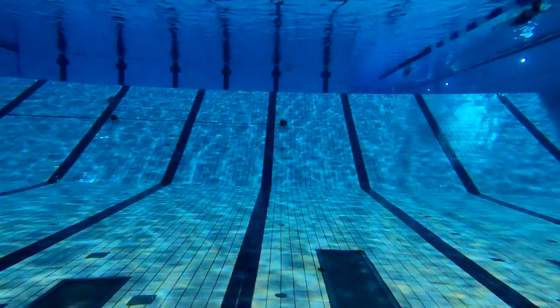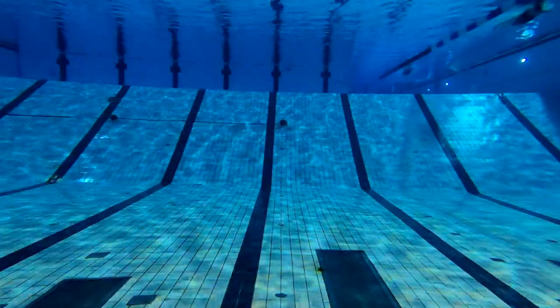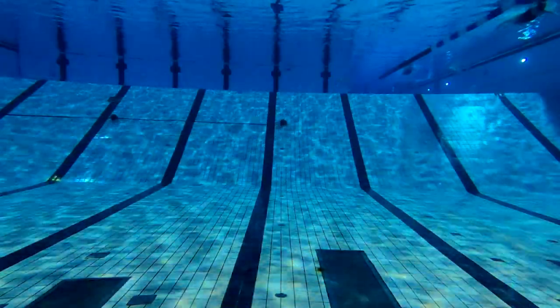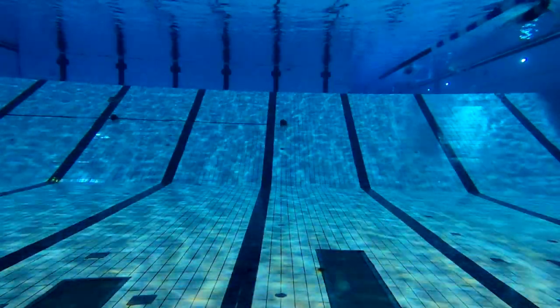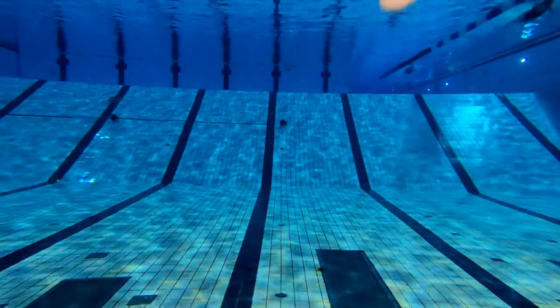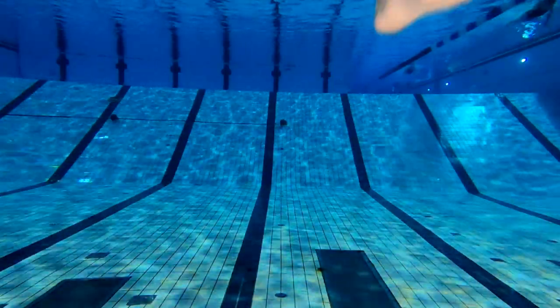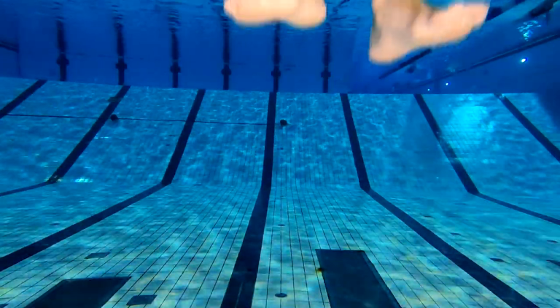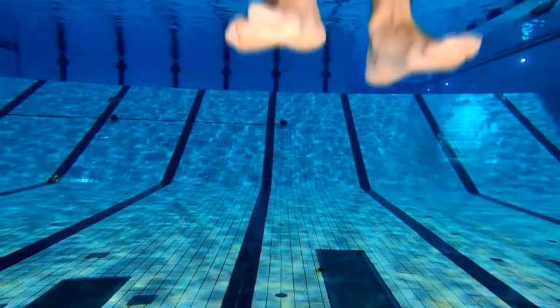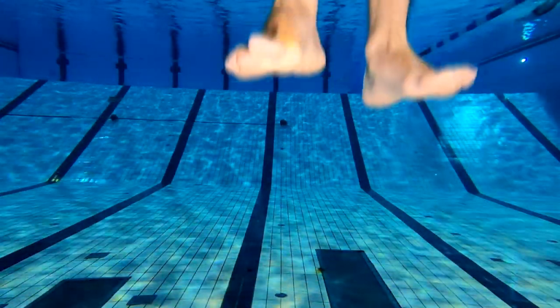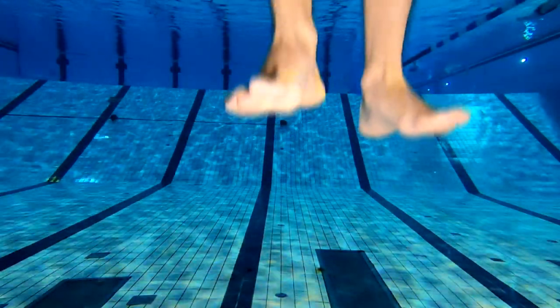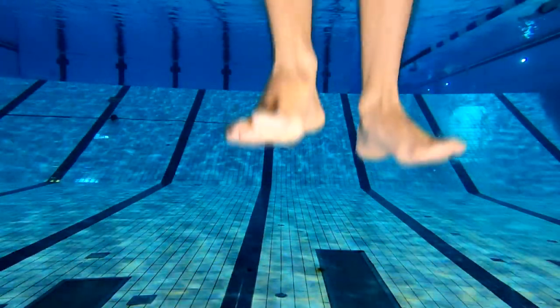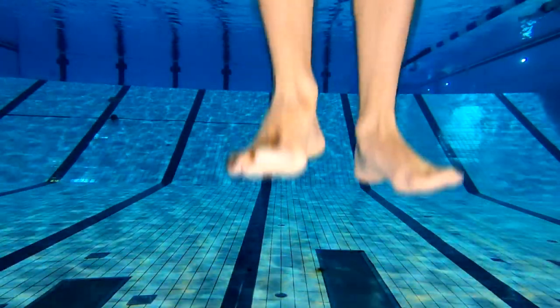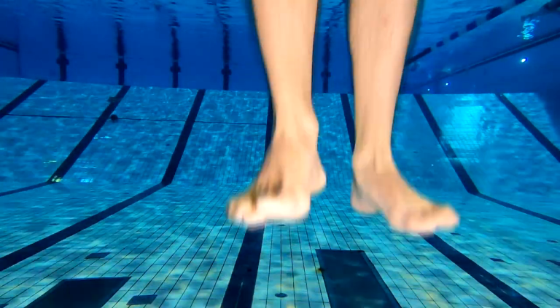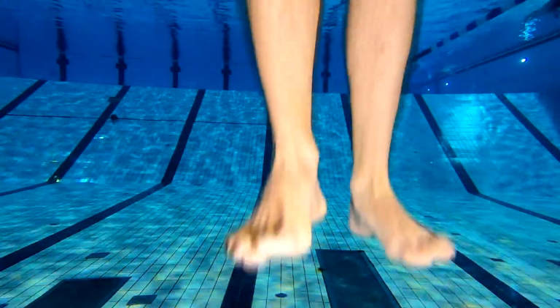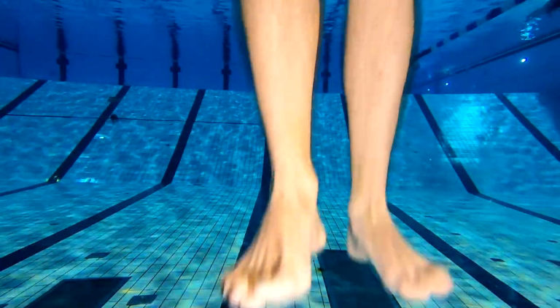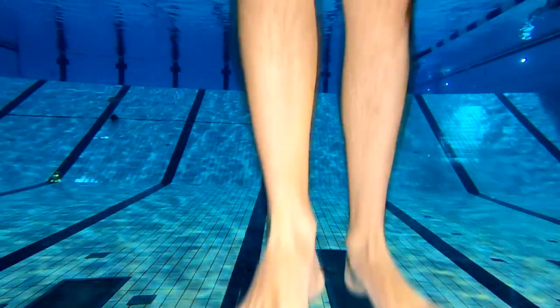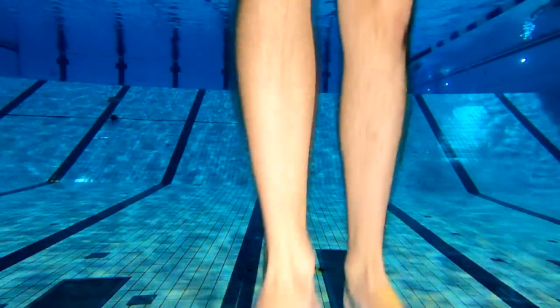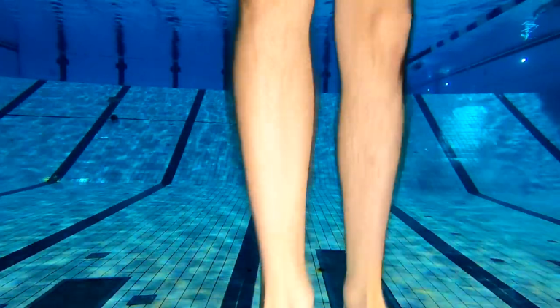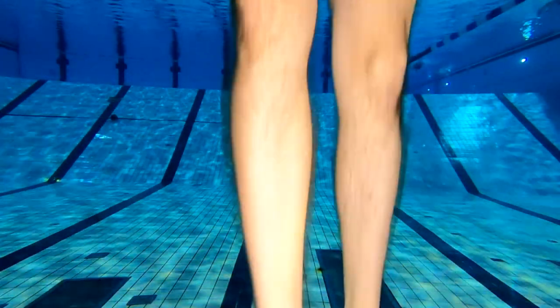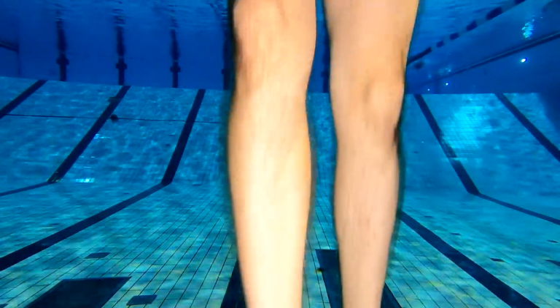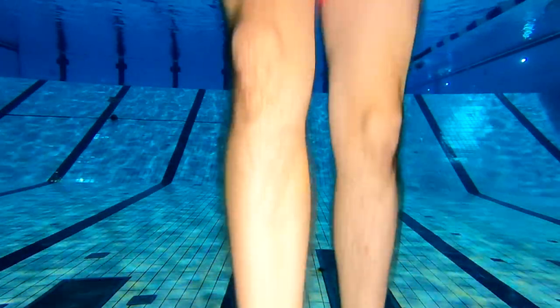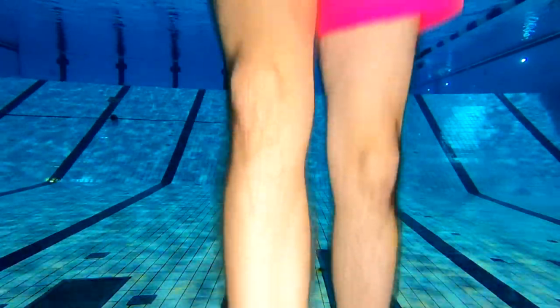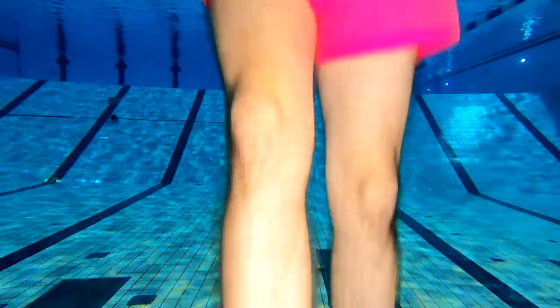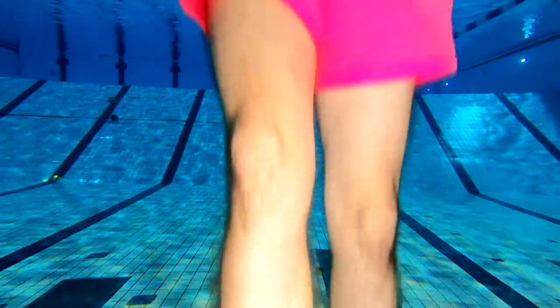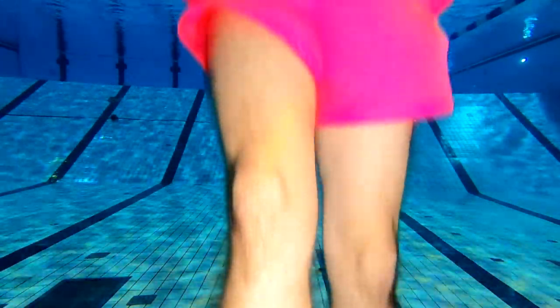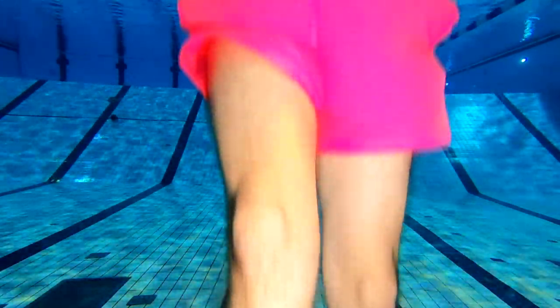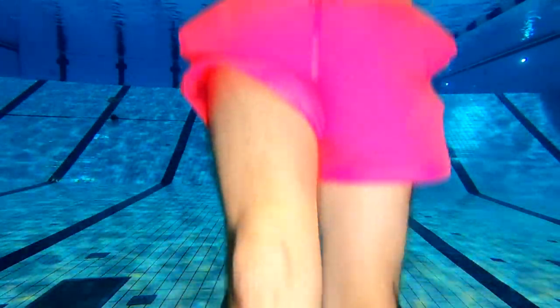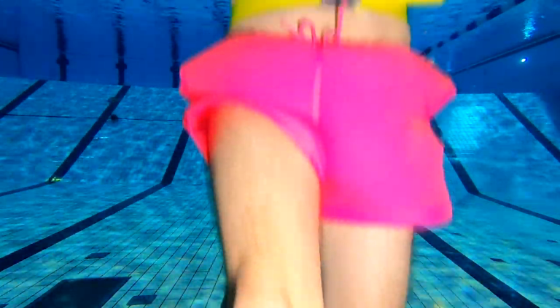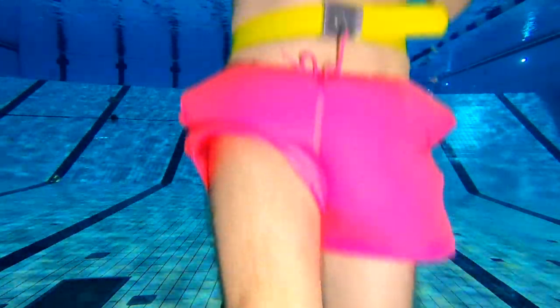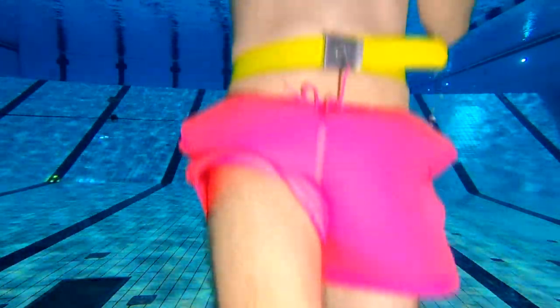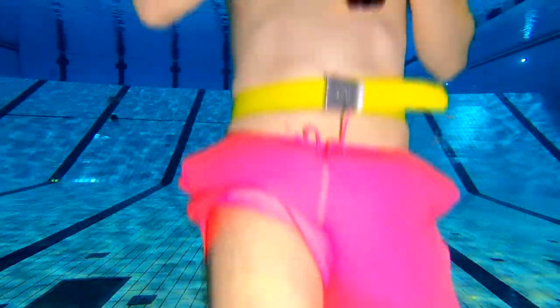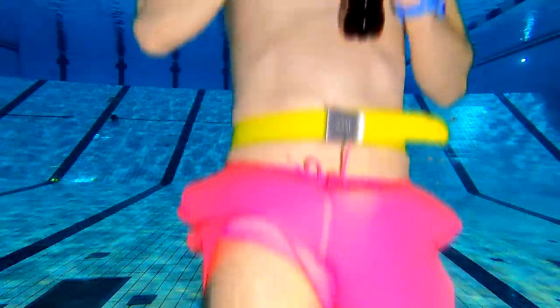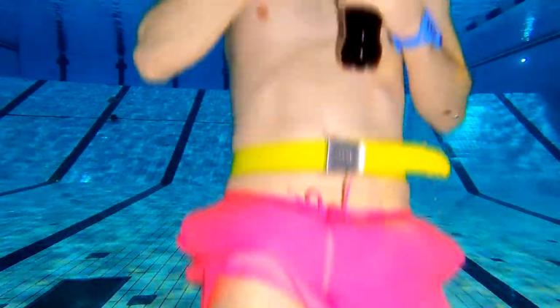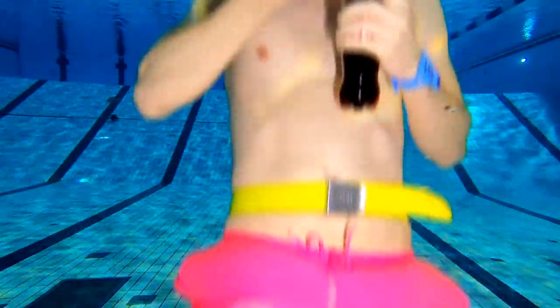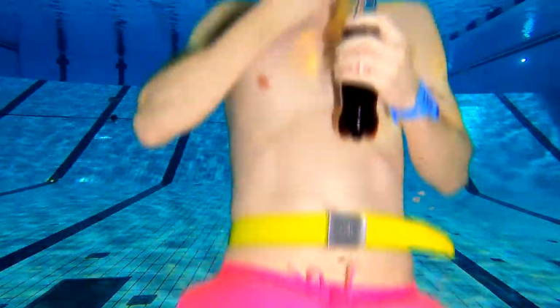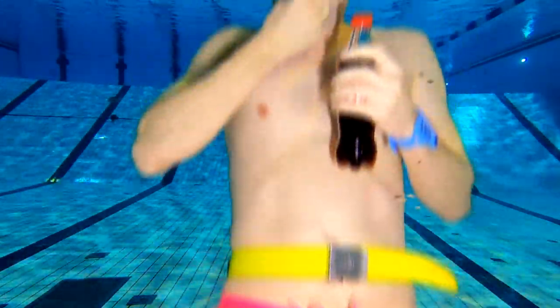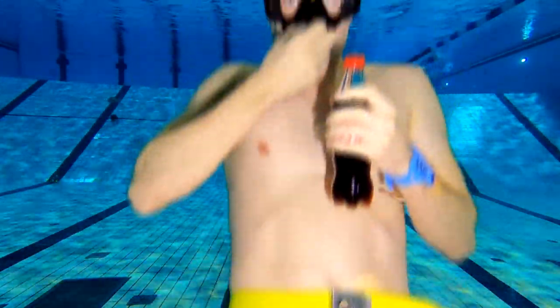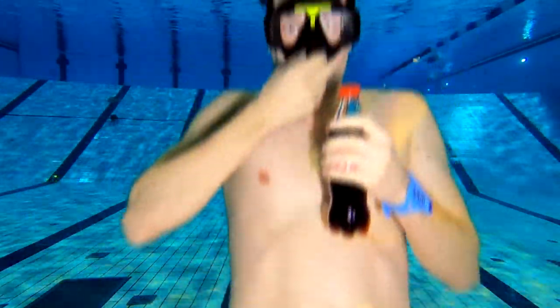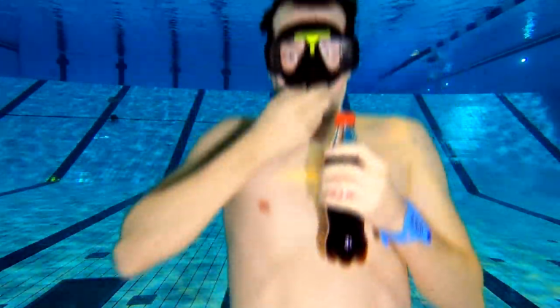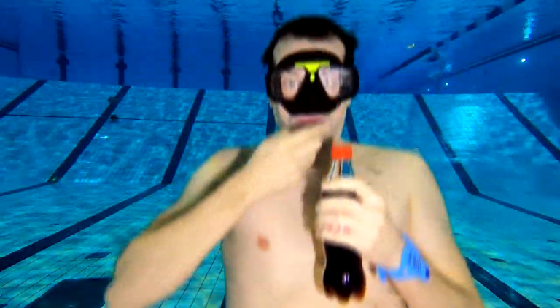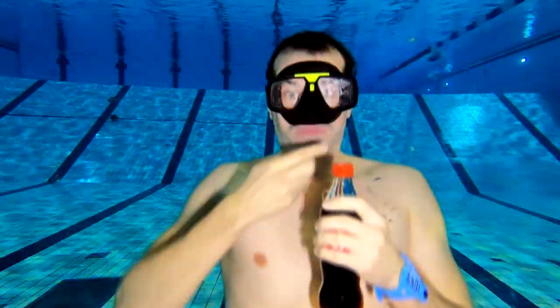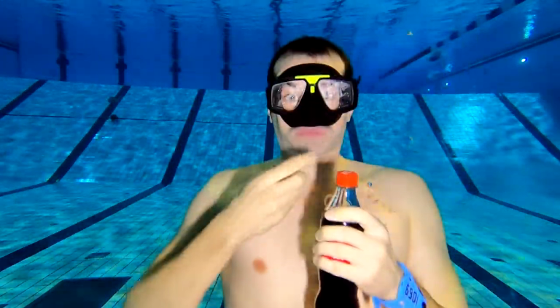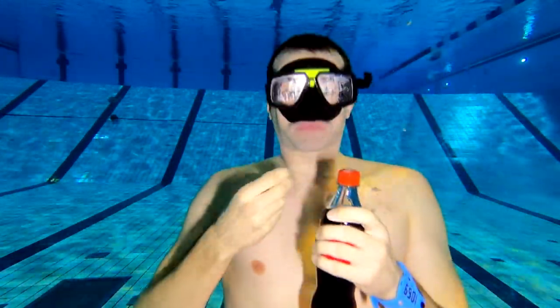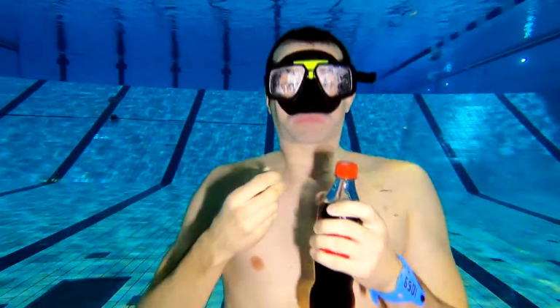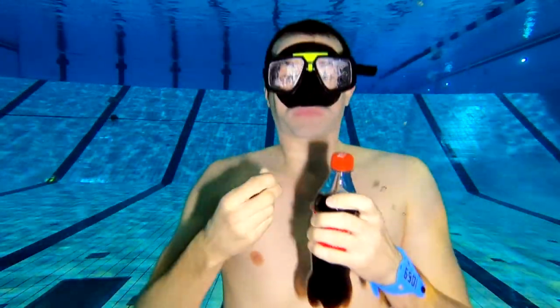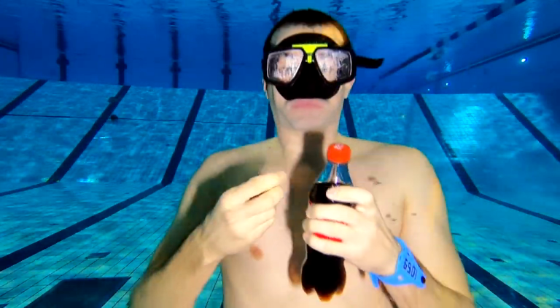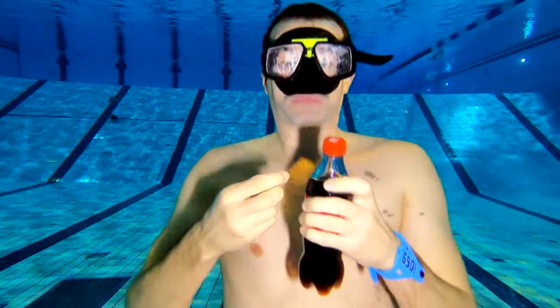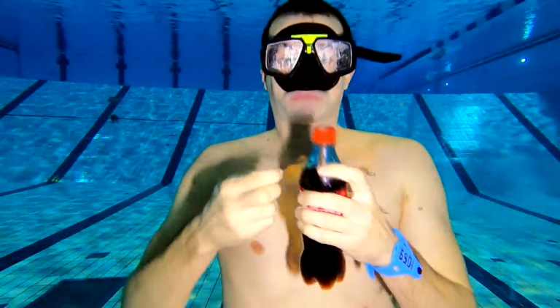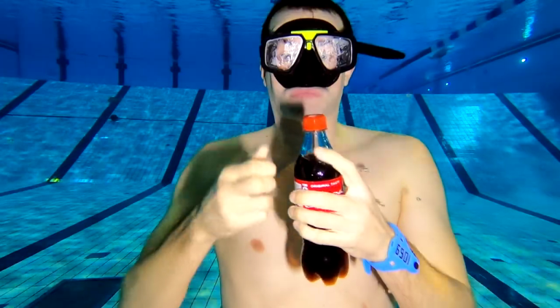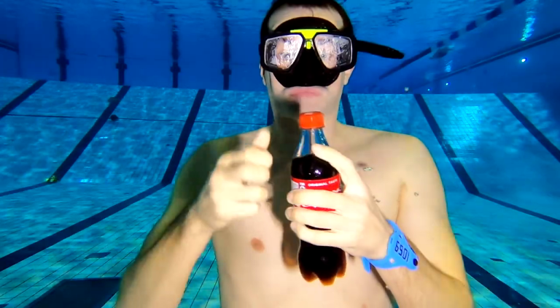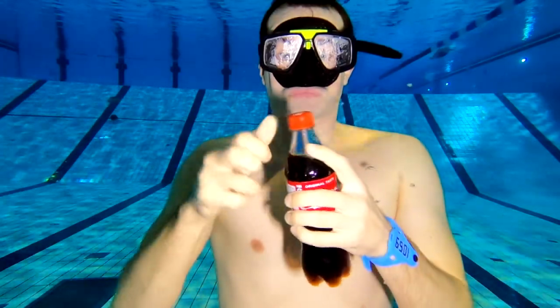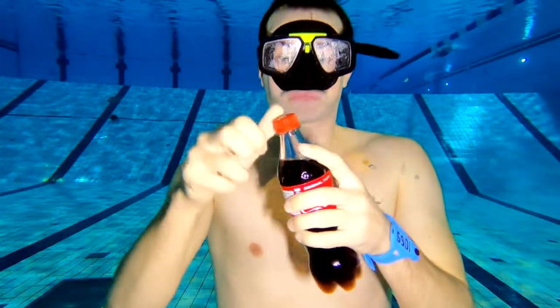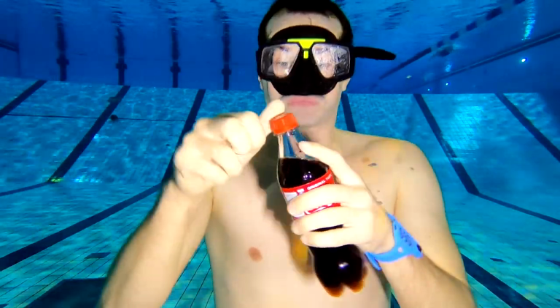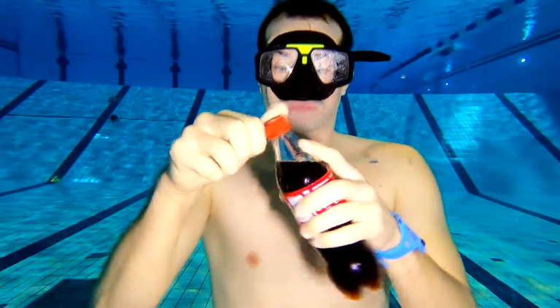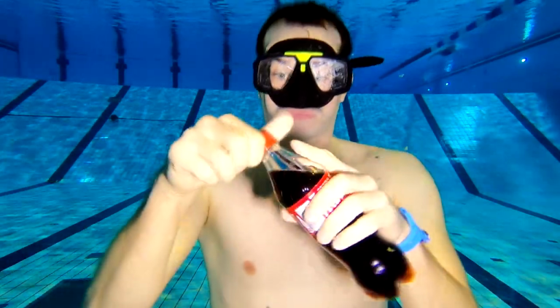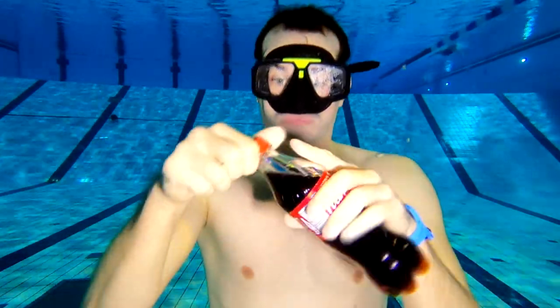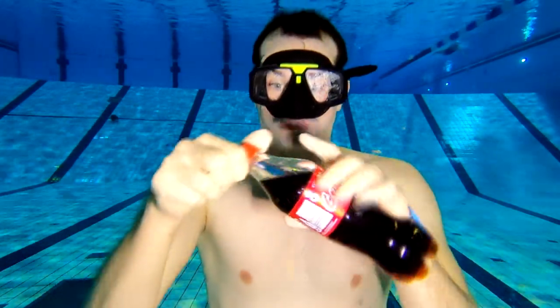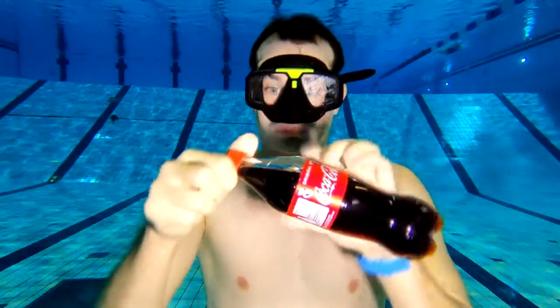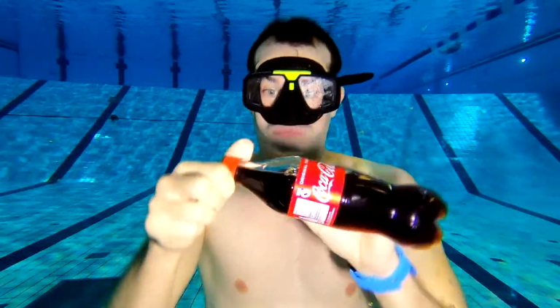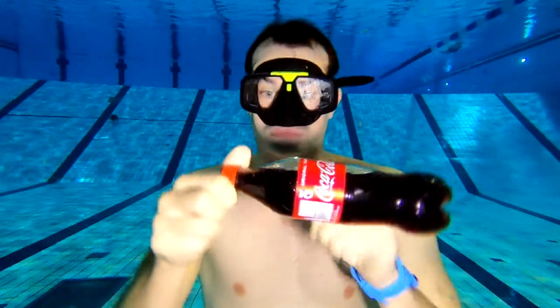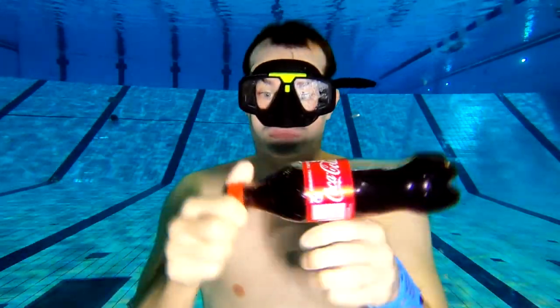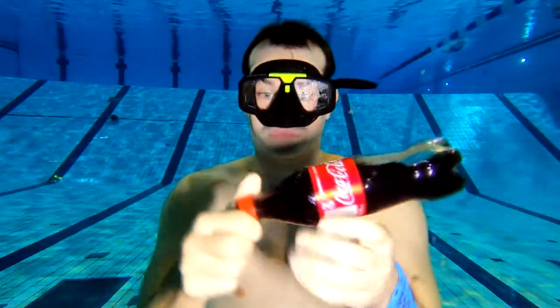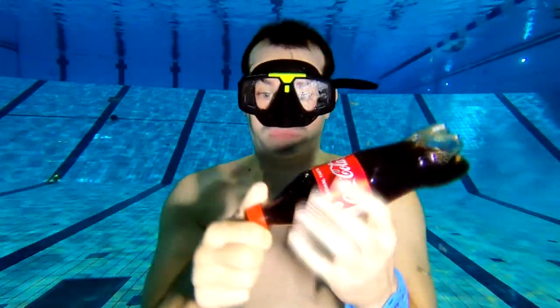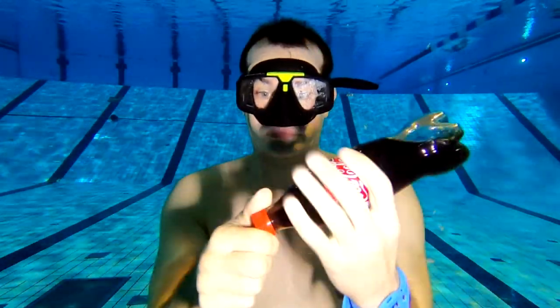Today I wanted to find out what happens if I put Mentos in Coca-Cola under water. So I took a Coke and a Mentos and I jumped into the pool.